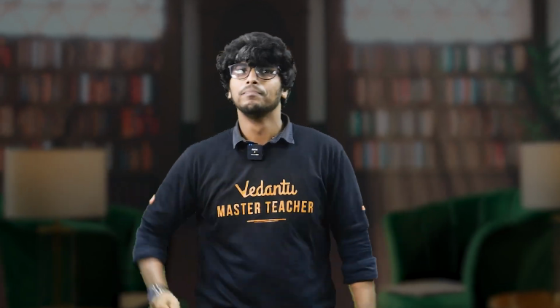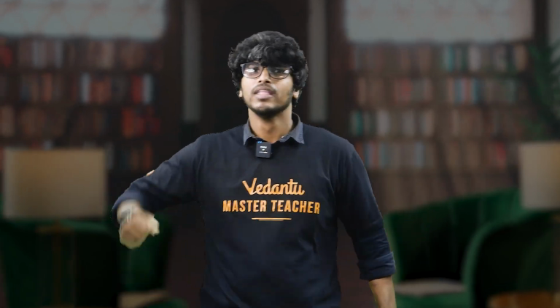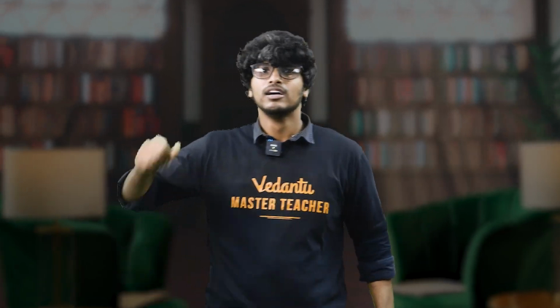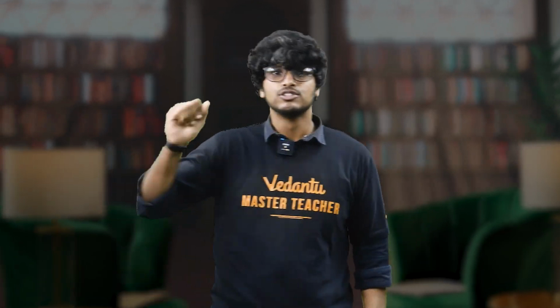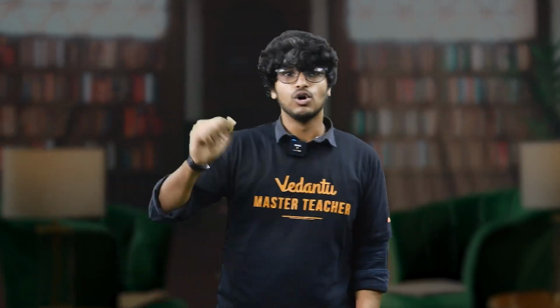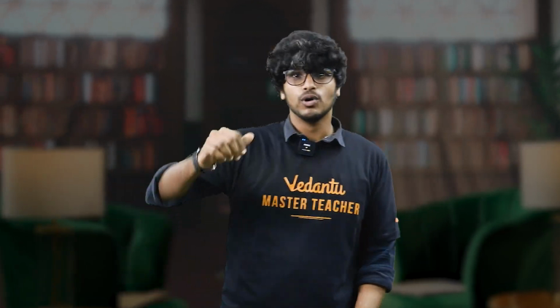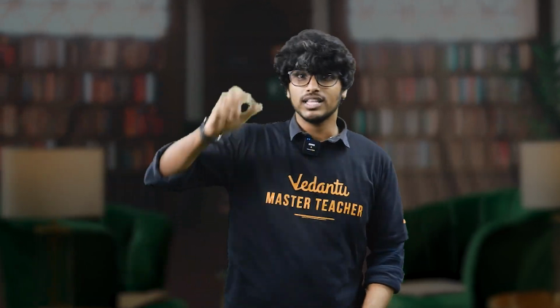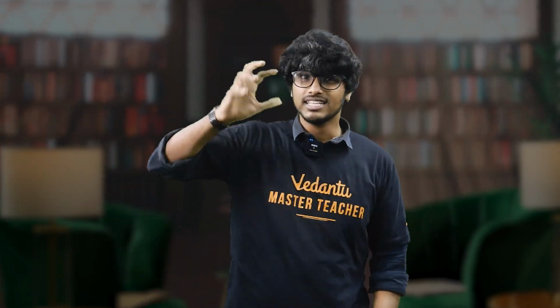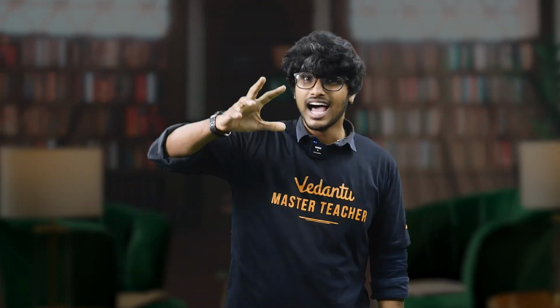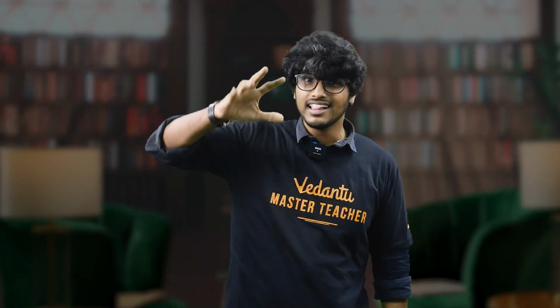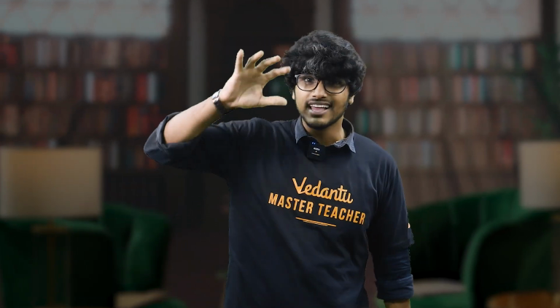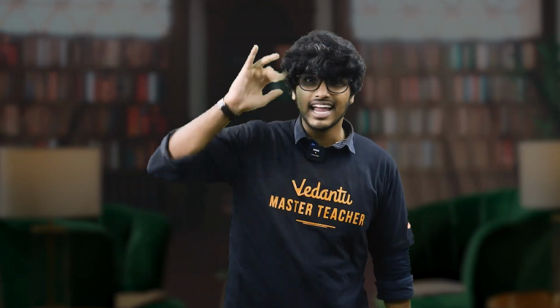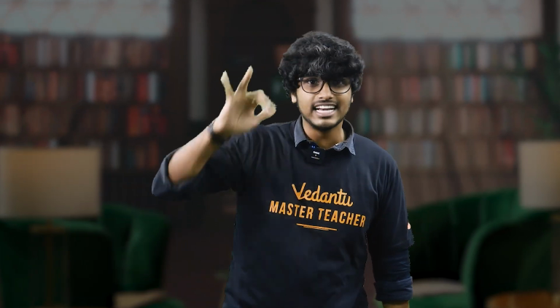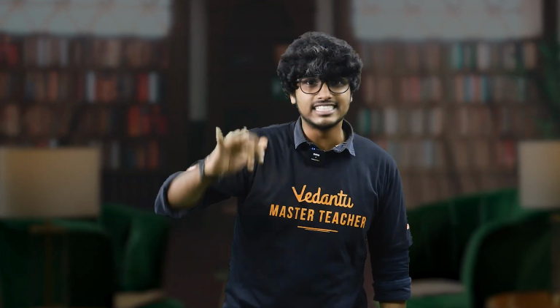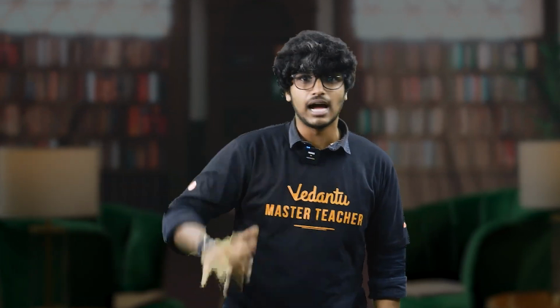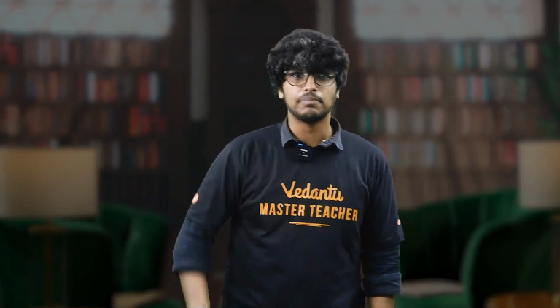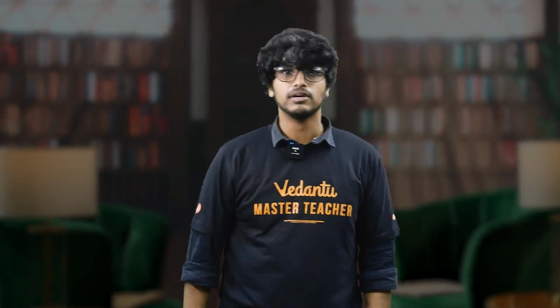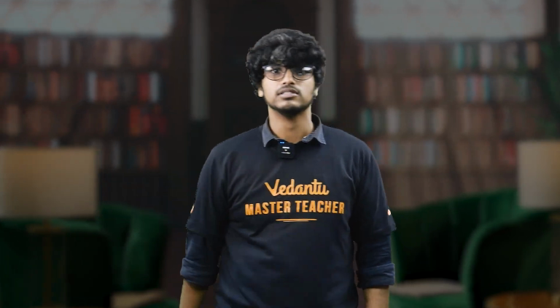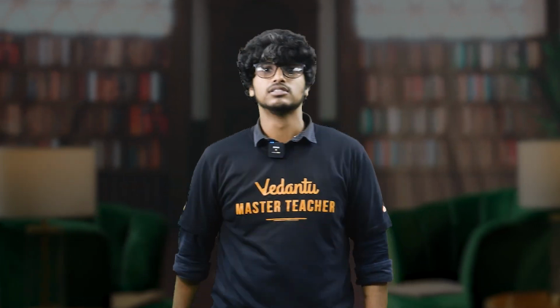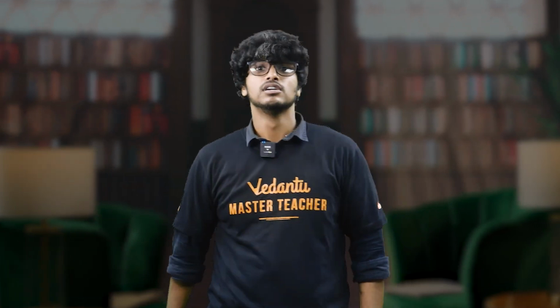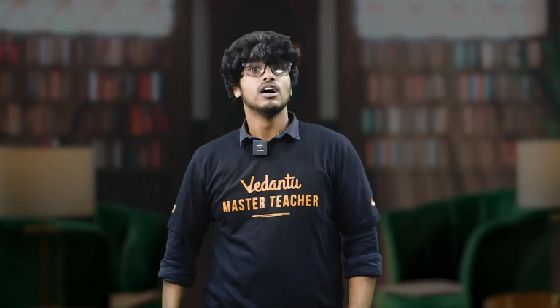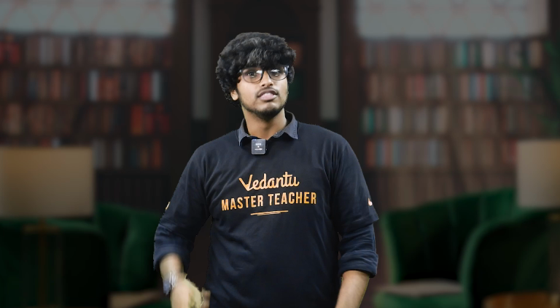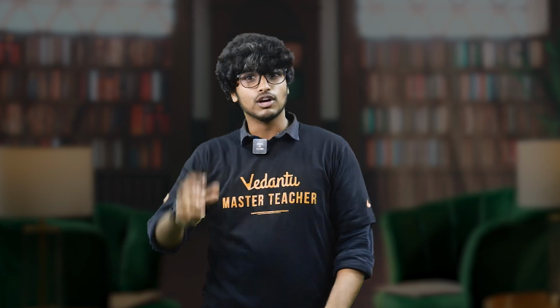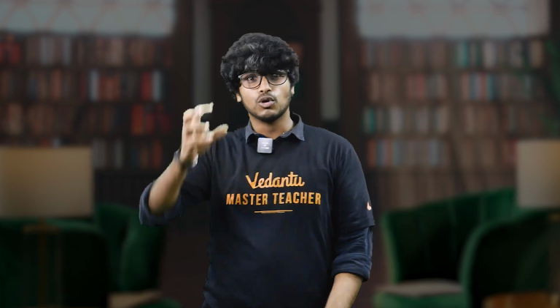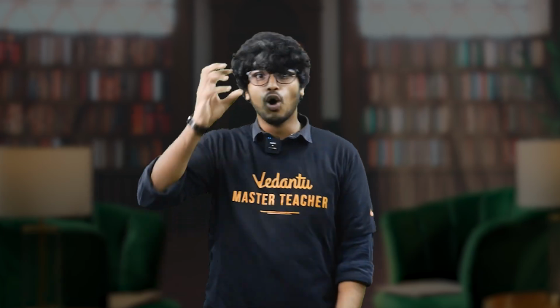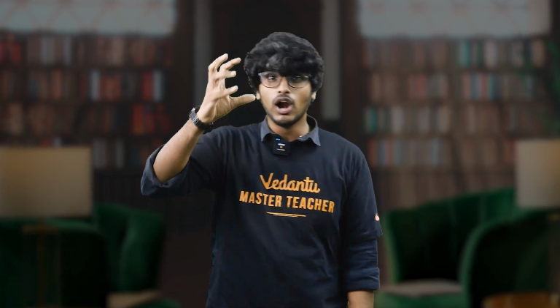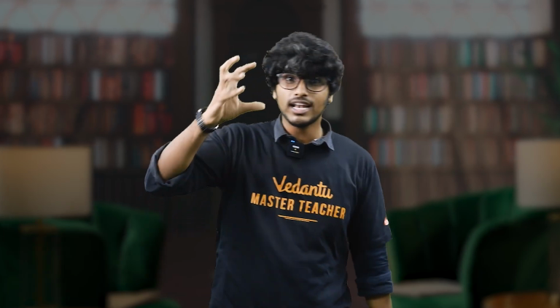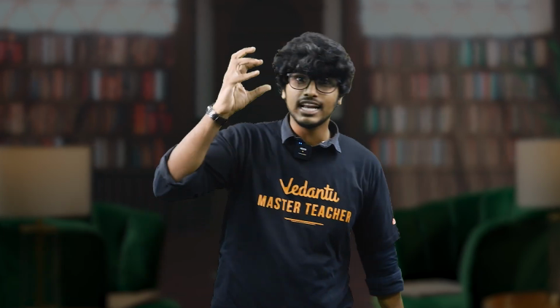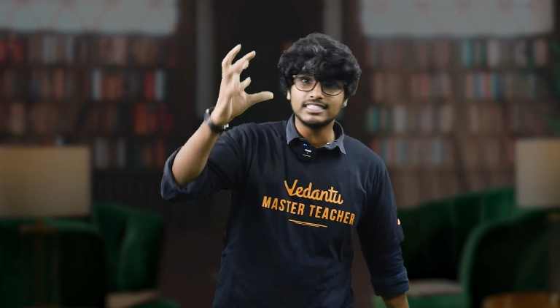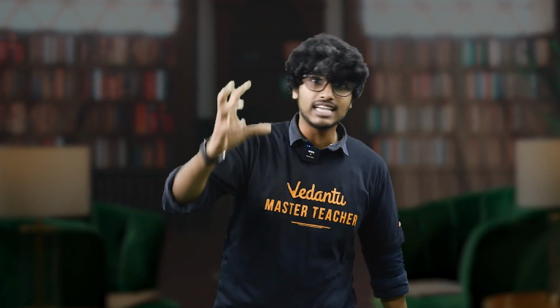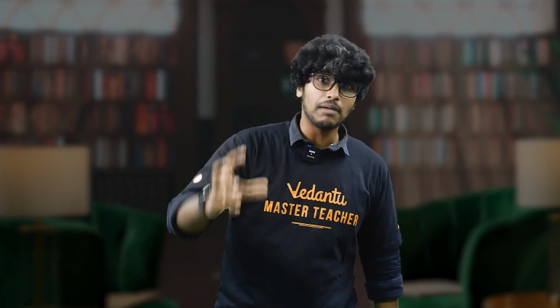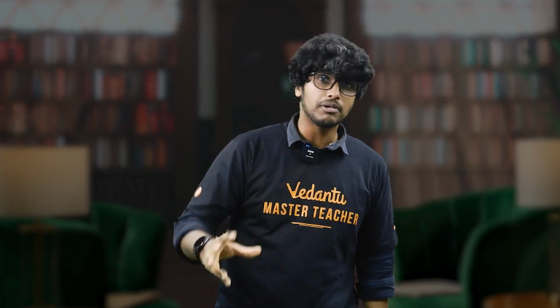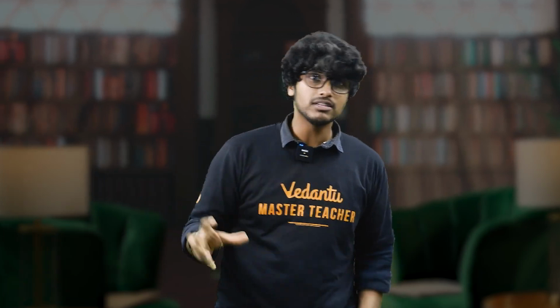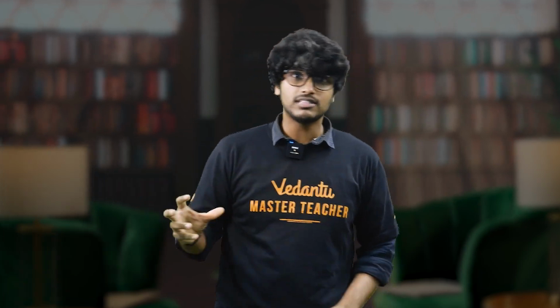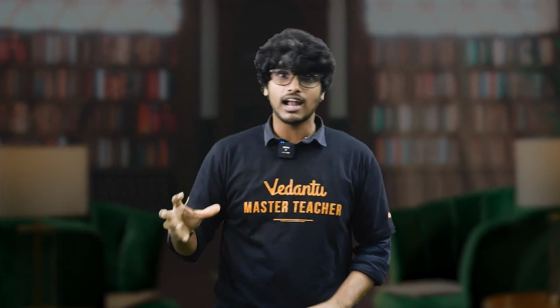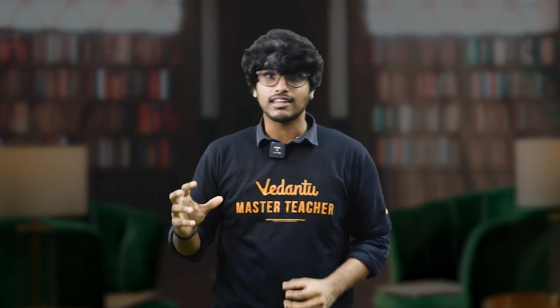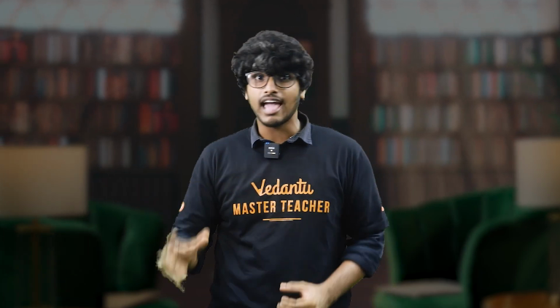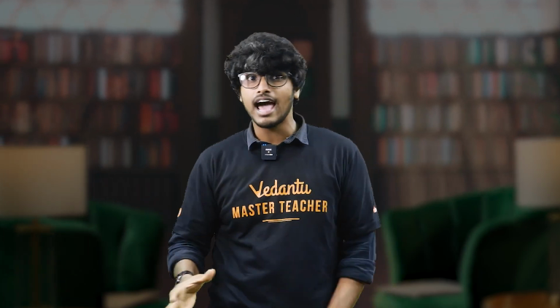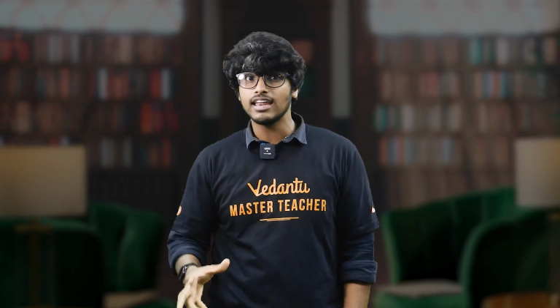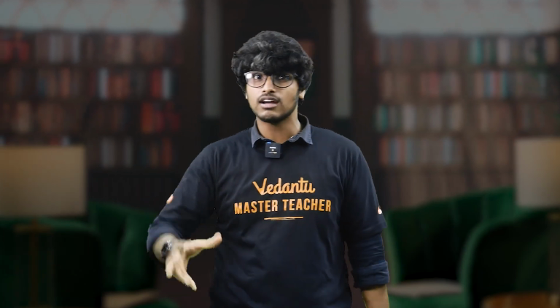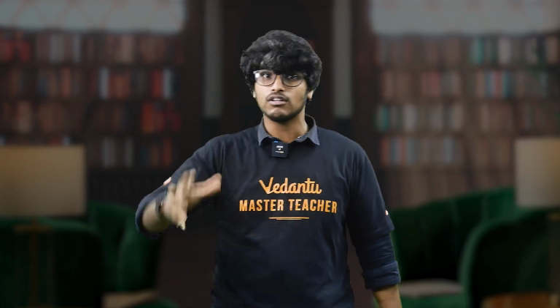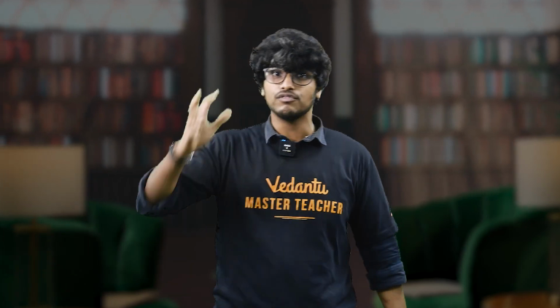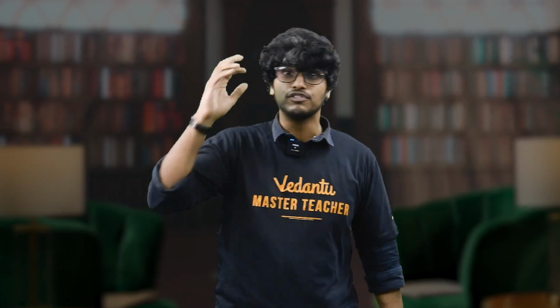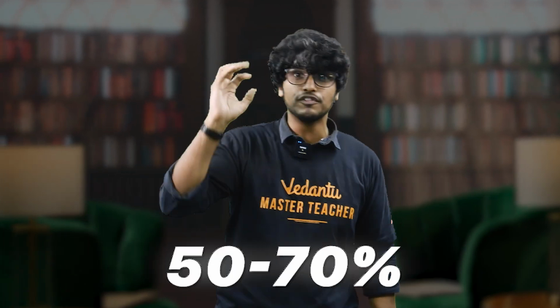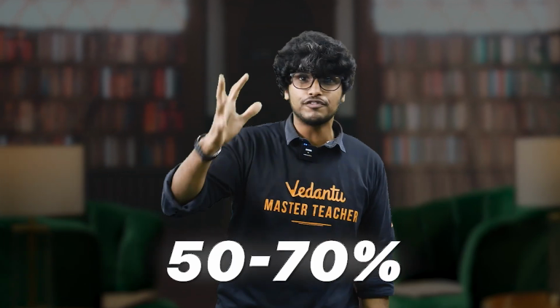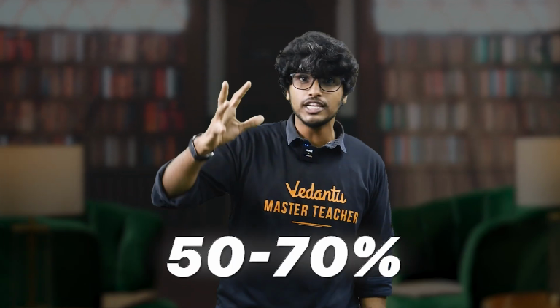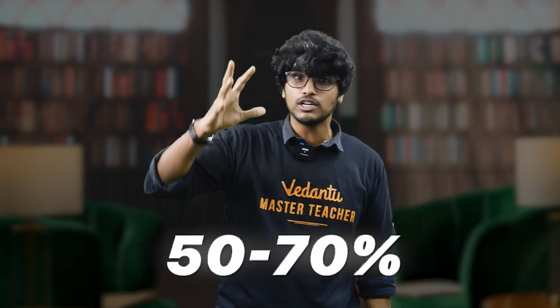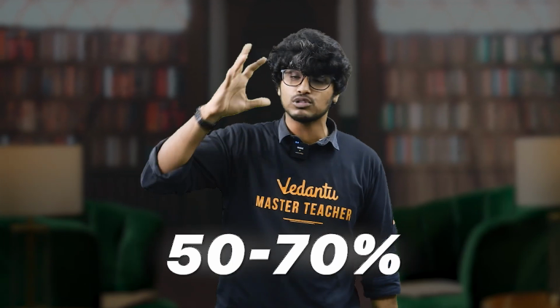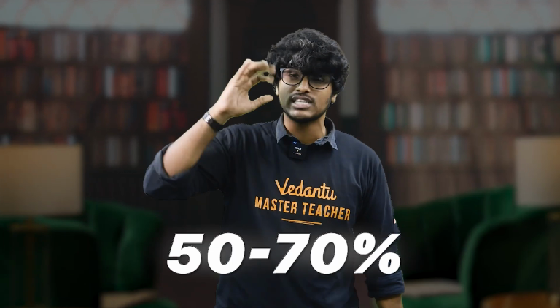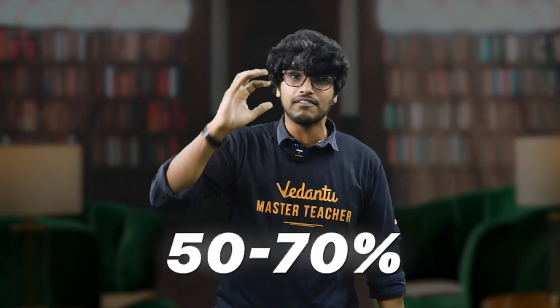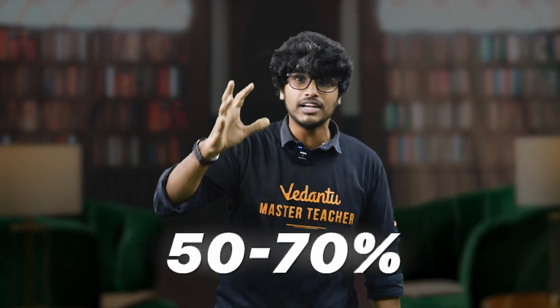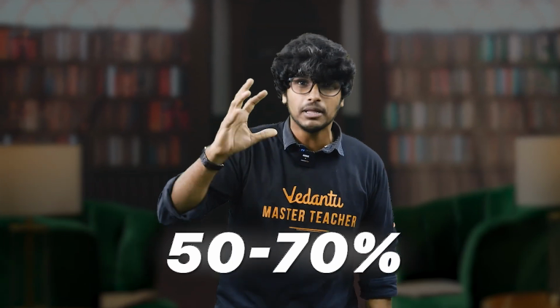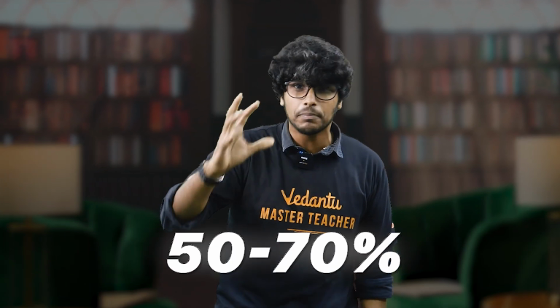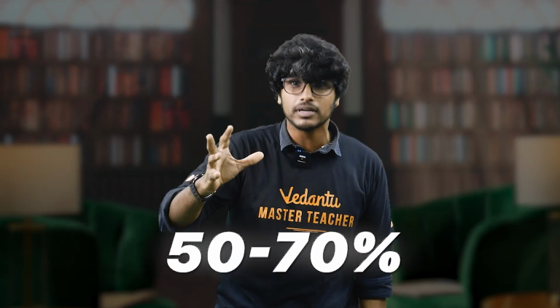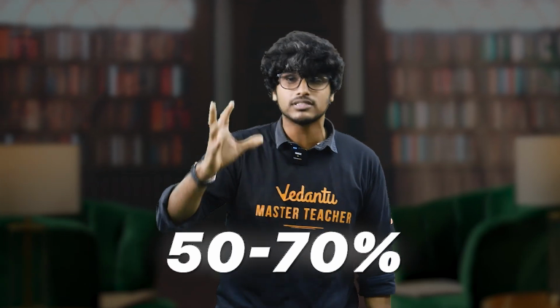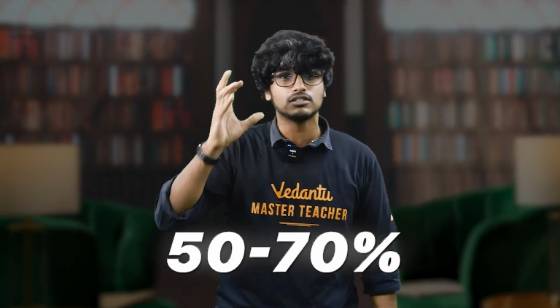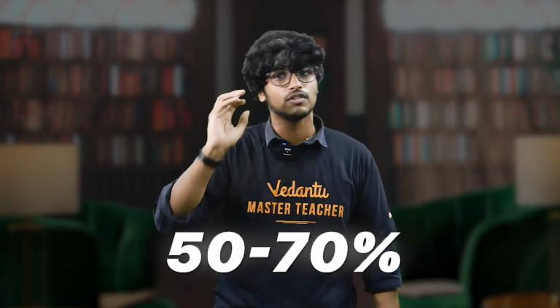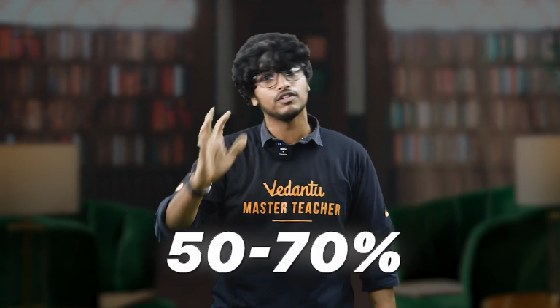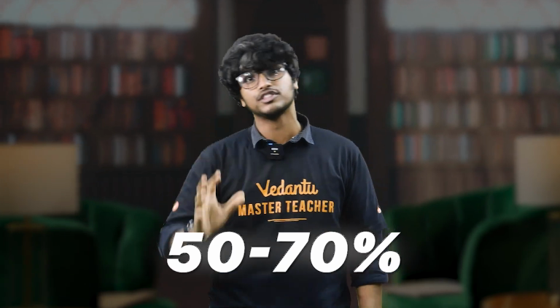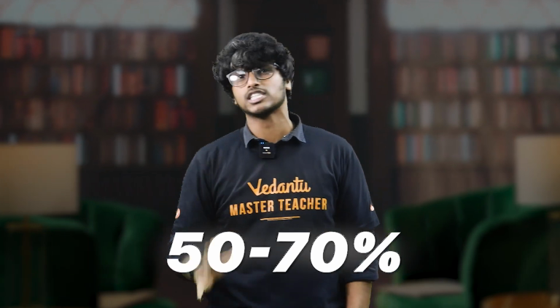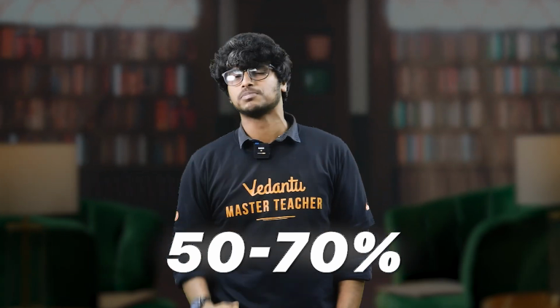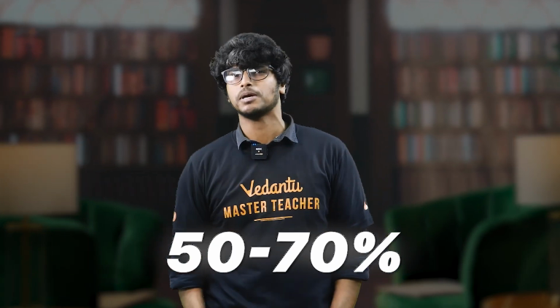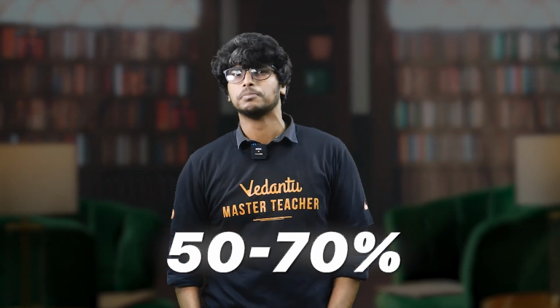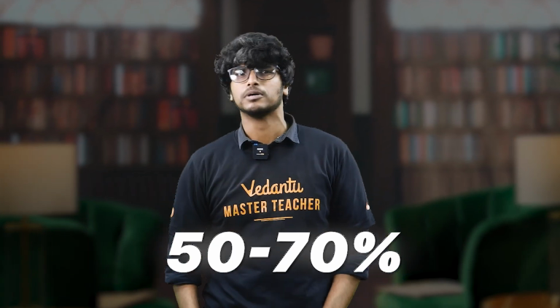So, these are the 8 chapters — the golden 8 chapters that carry around 50 to 70% of the physics paper.